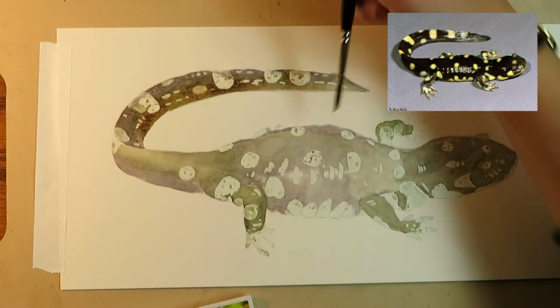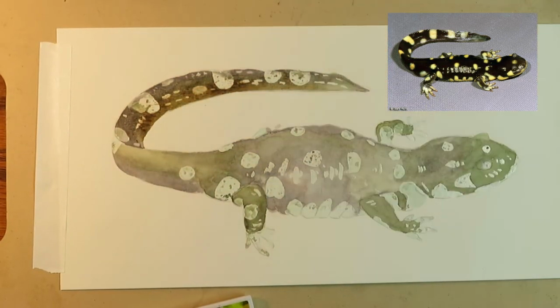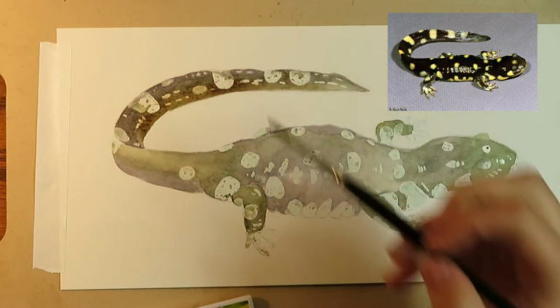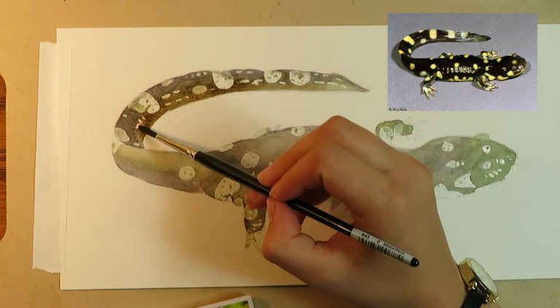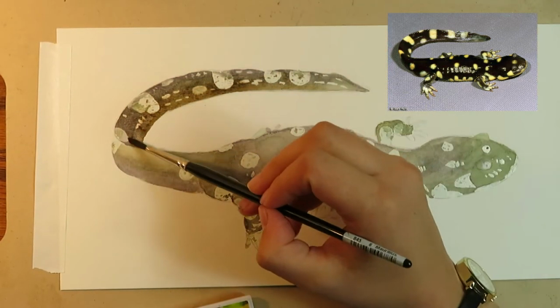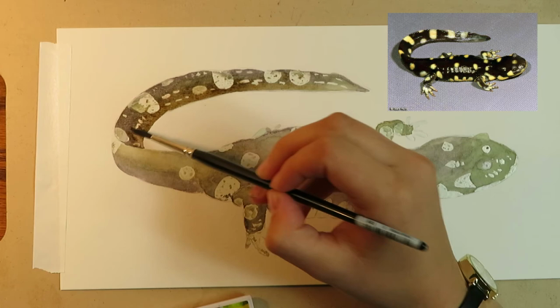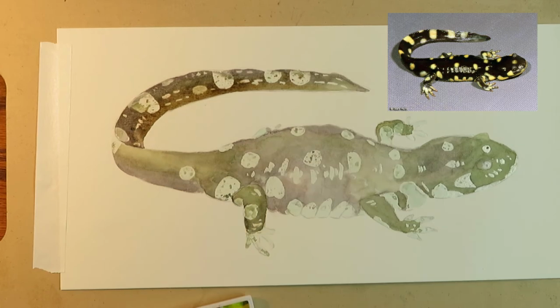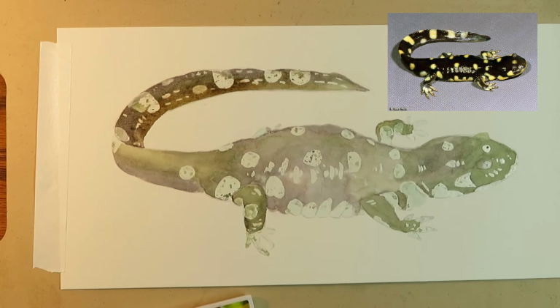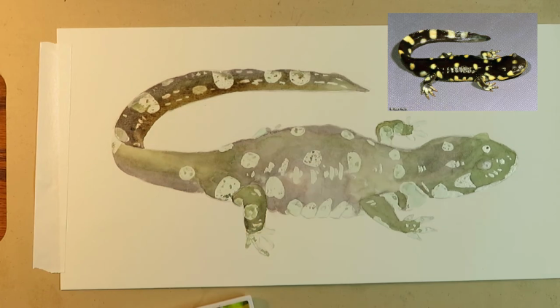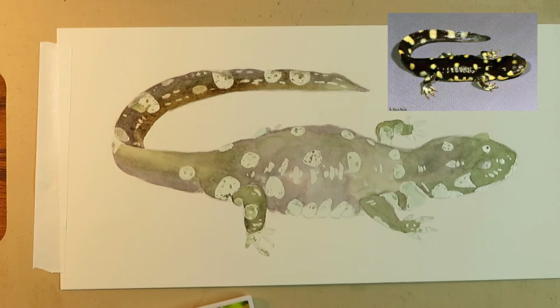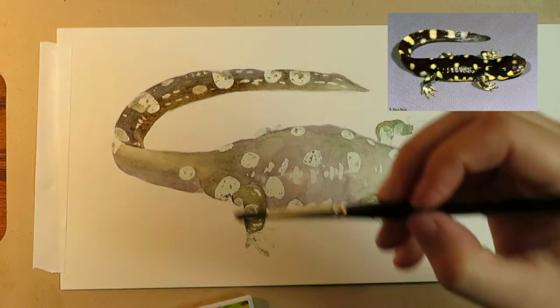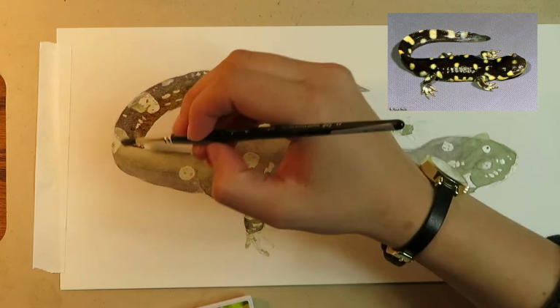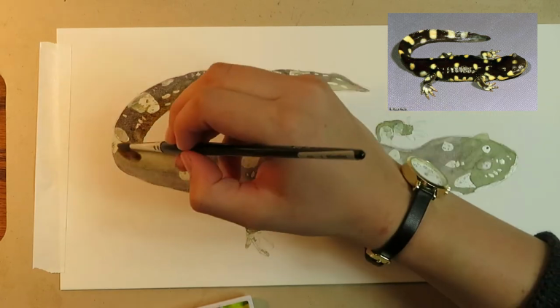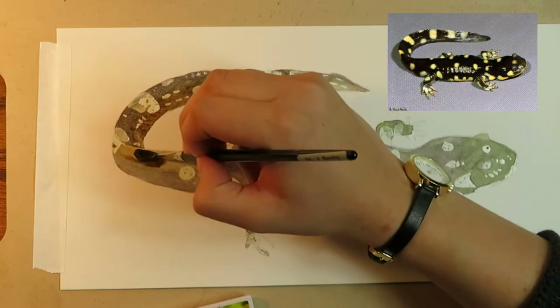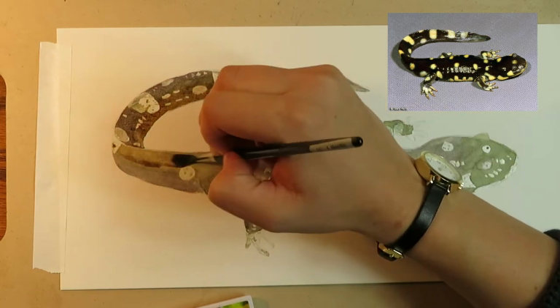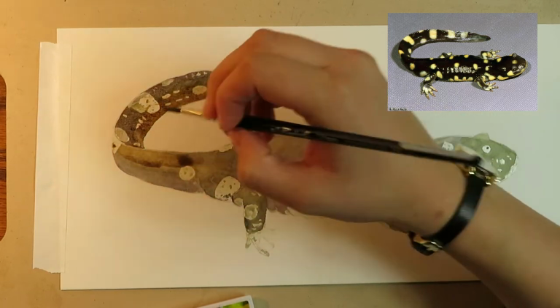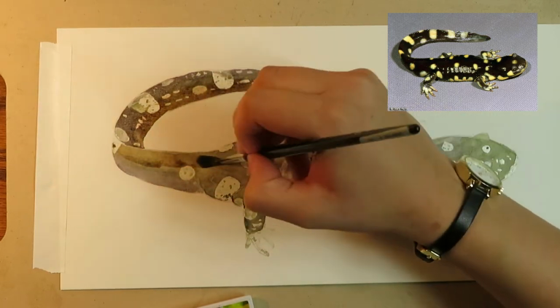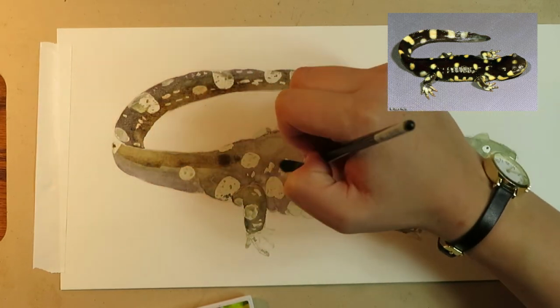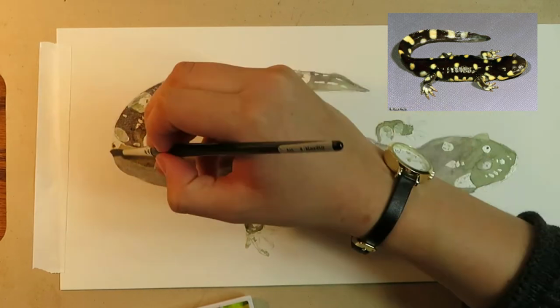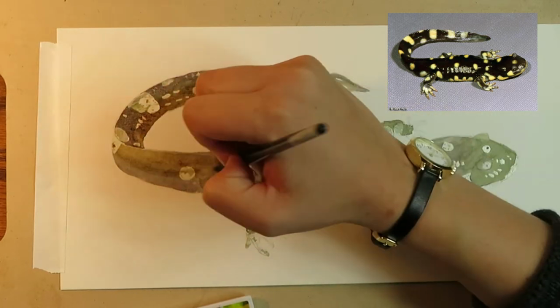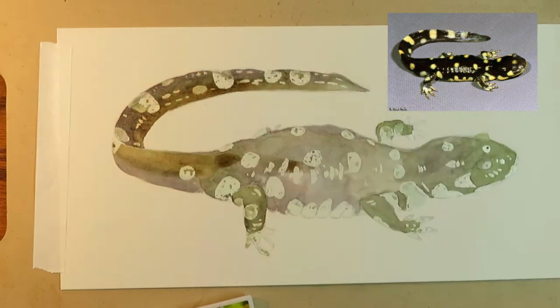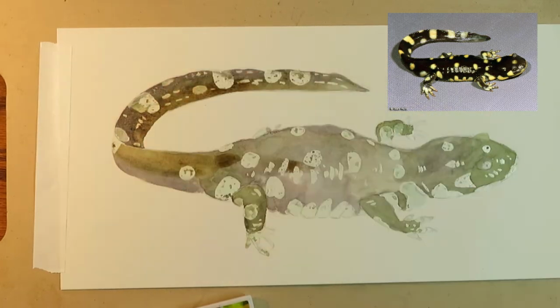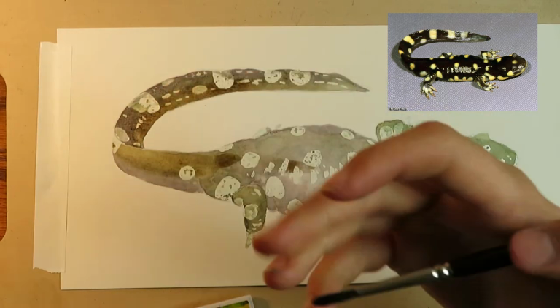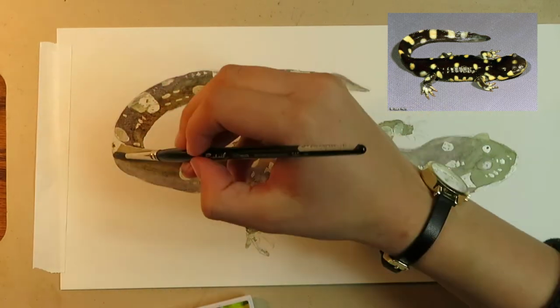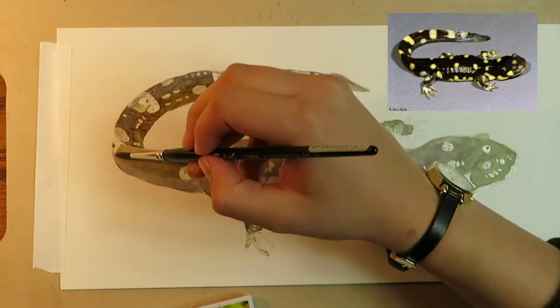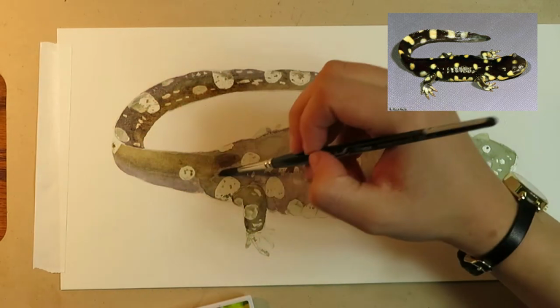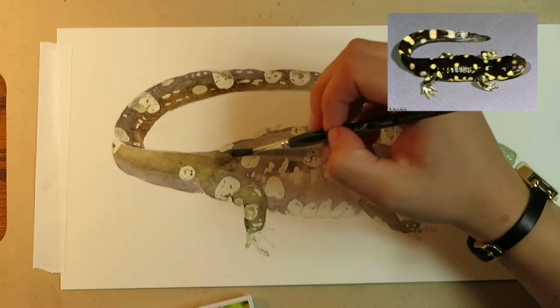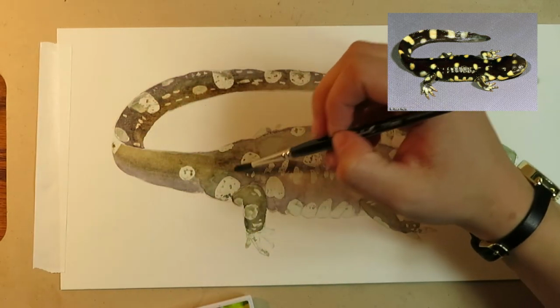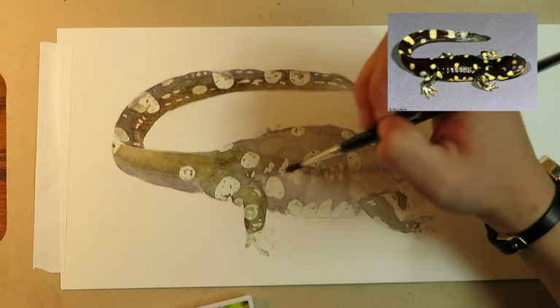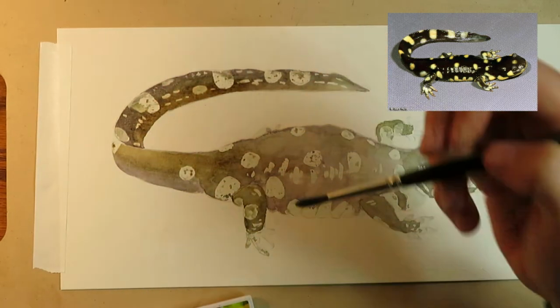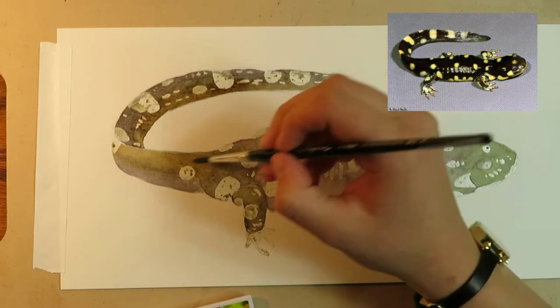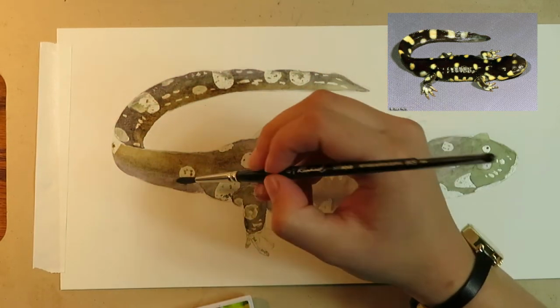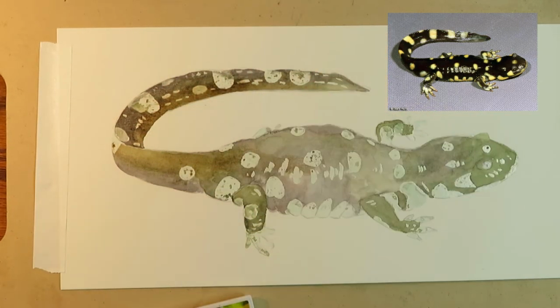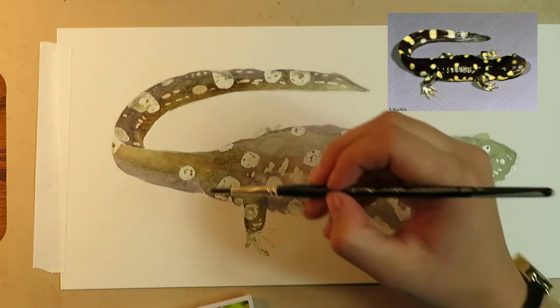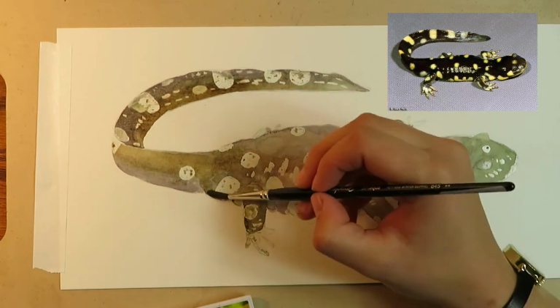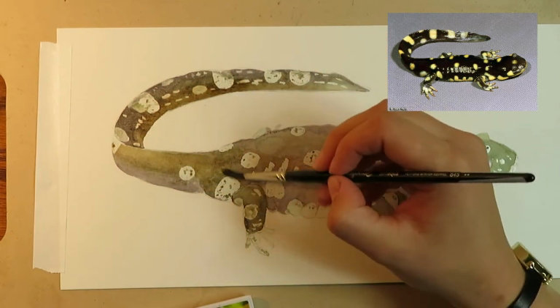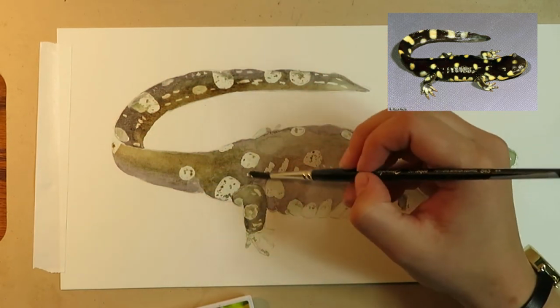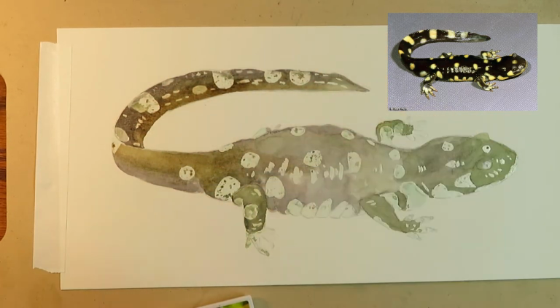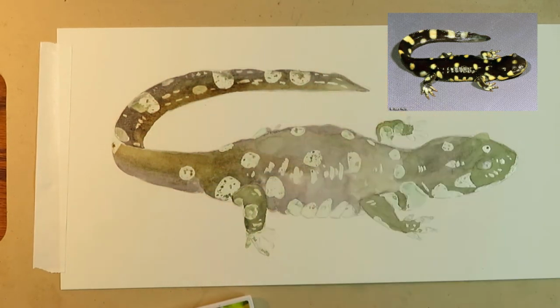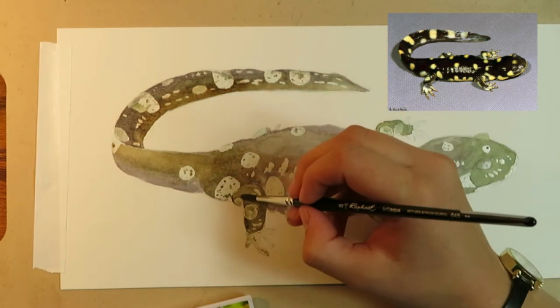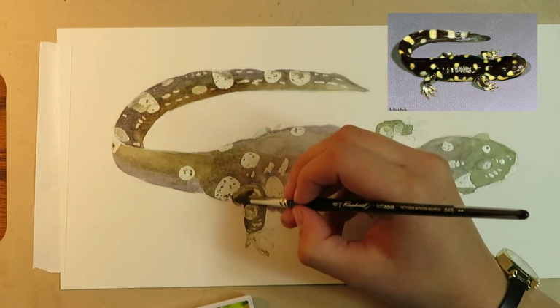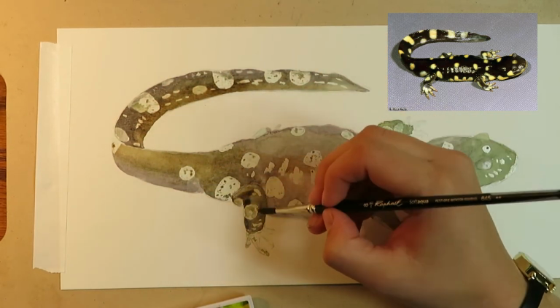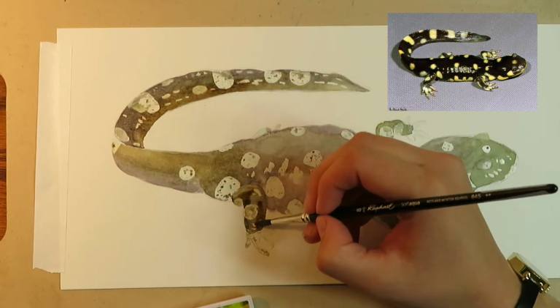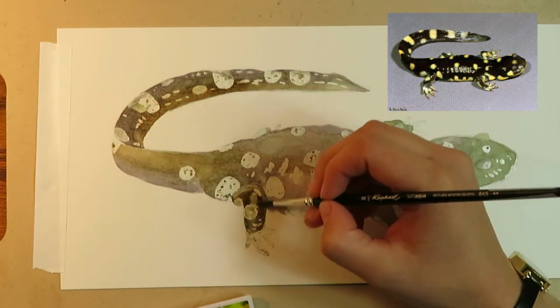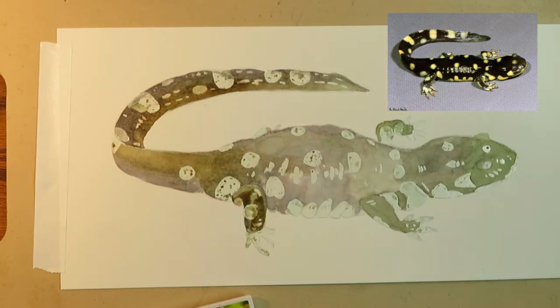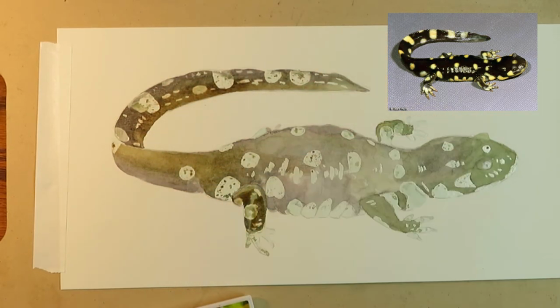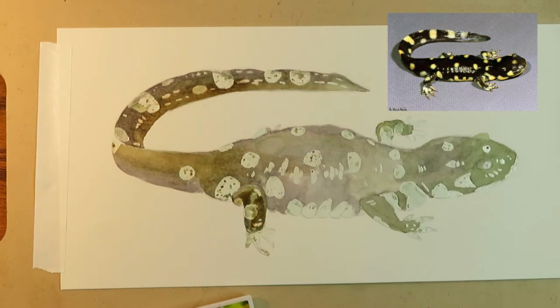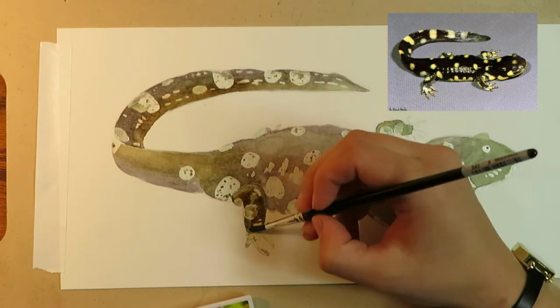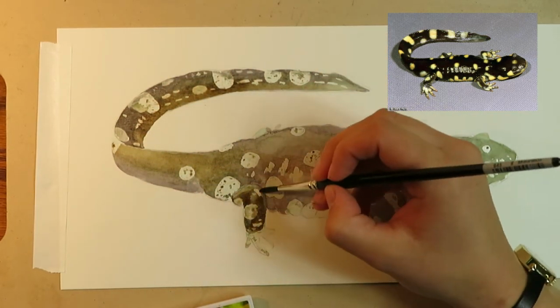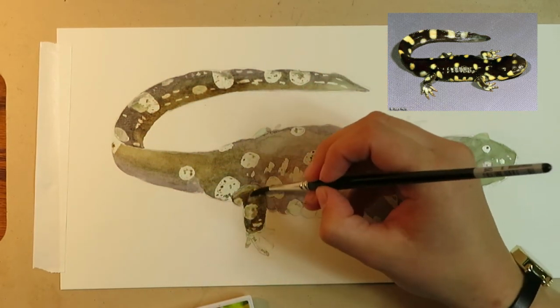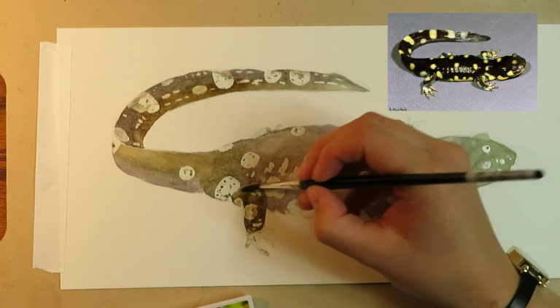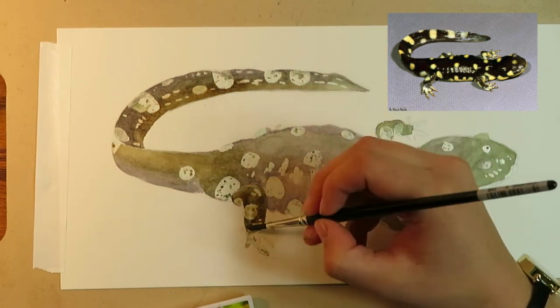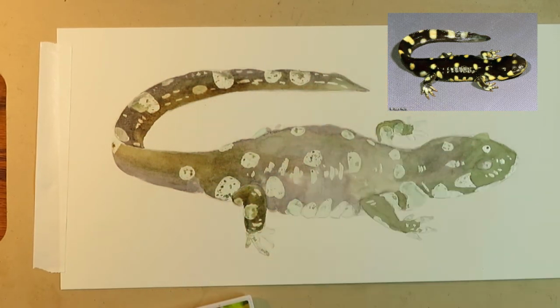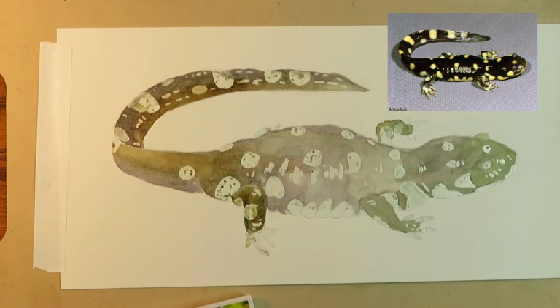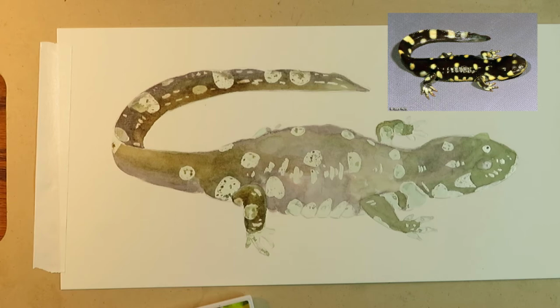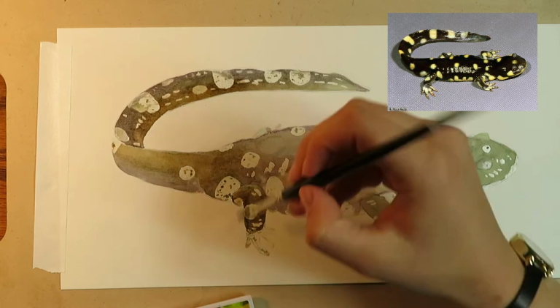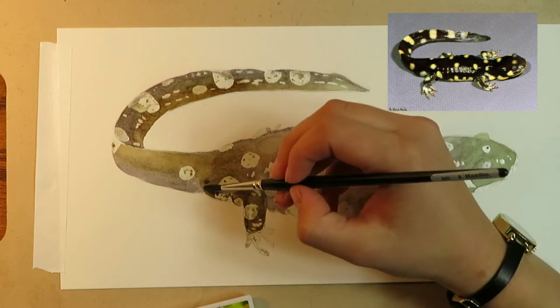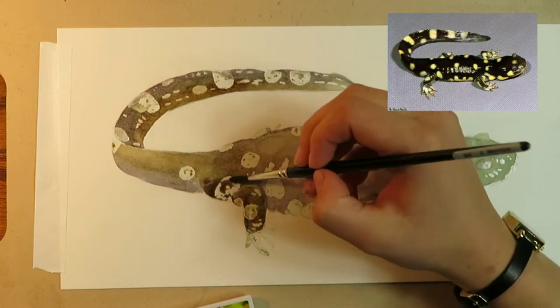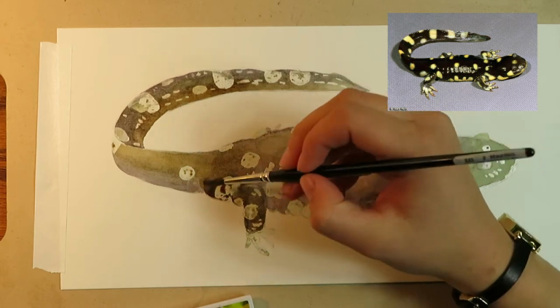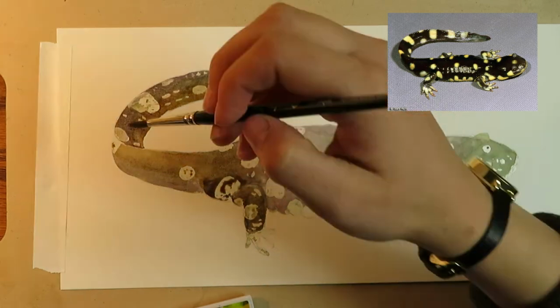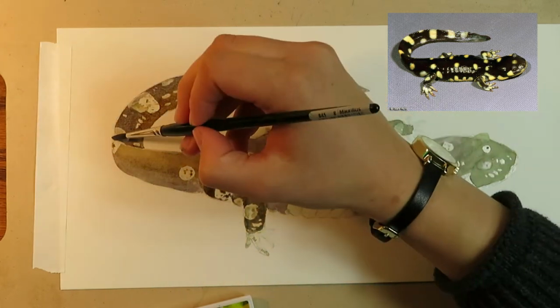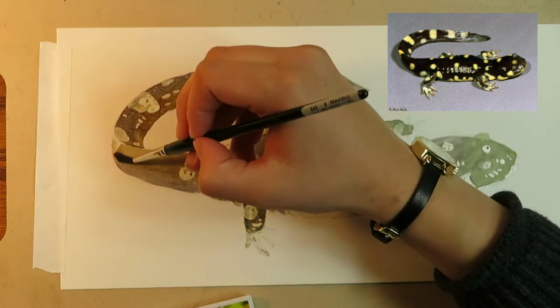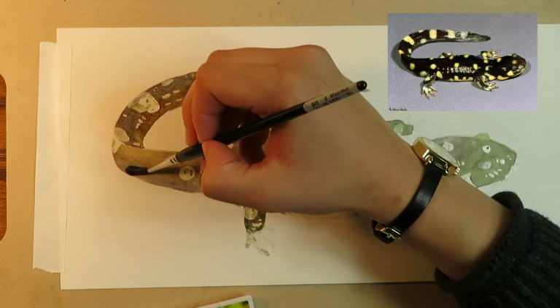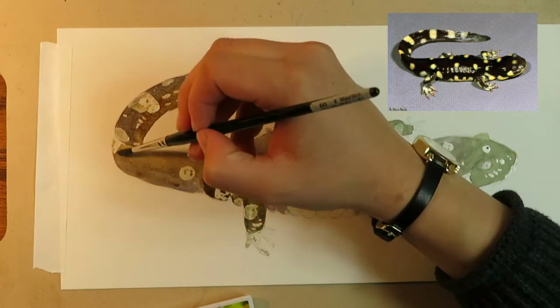To add a bit of warmth to the tone, I'm going to glaze a light wash of raw umber on the snout, flank, legs, and underside of the tail.